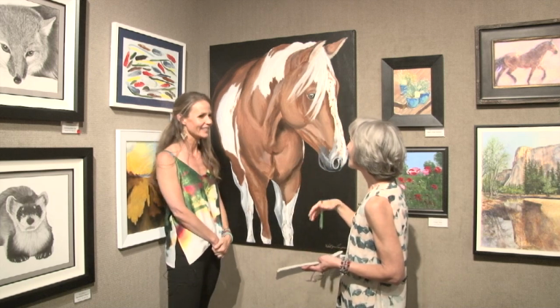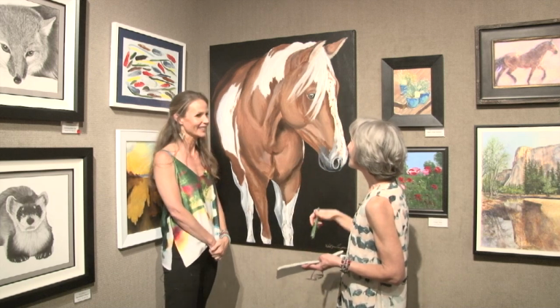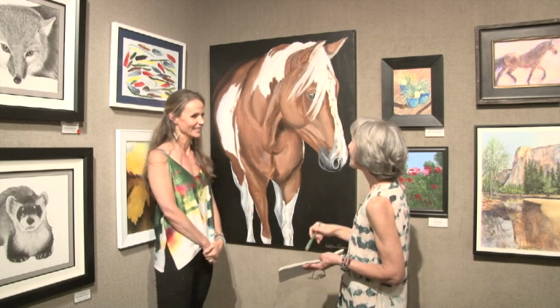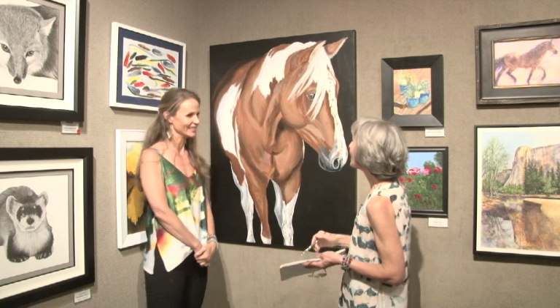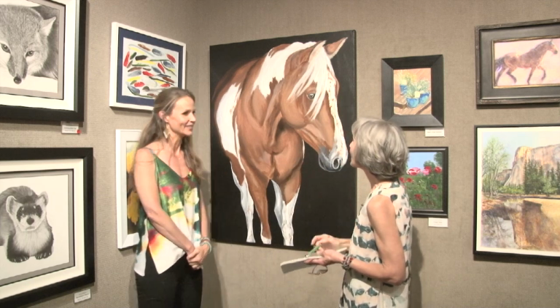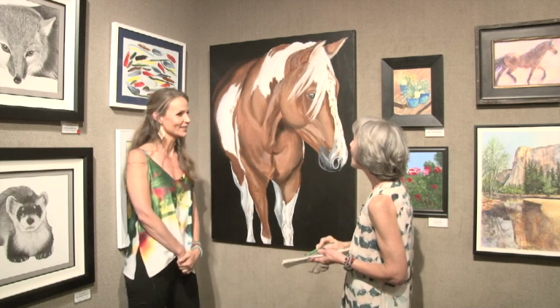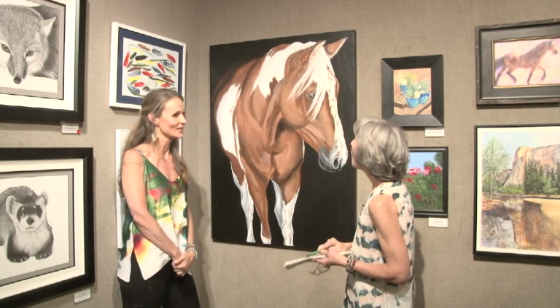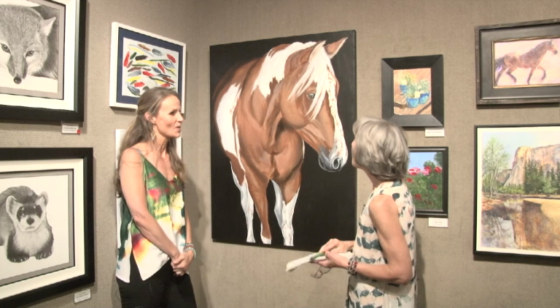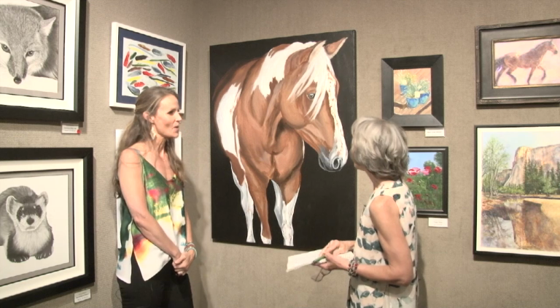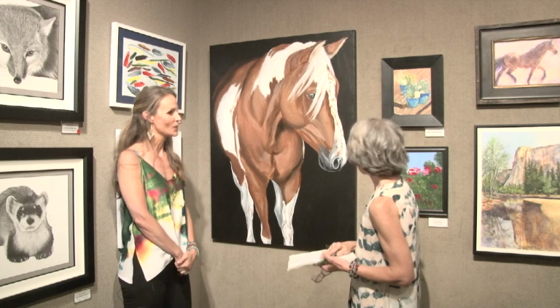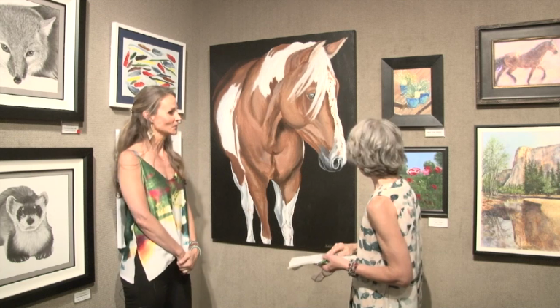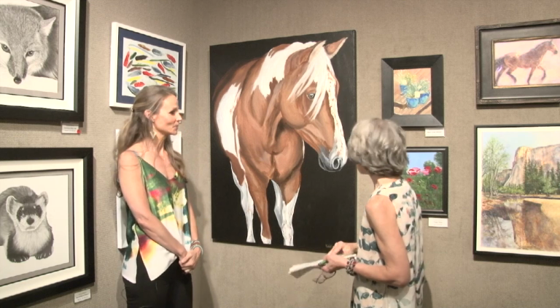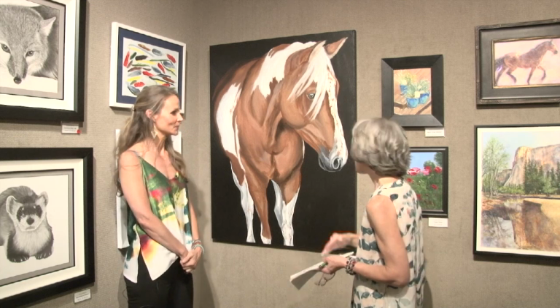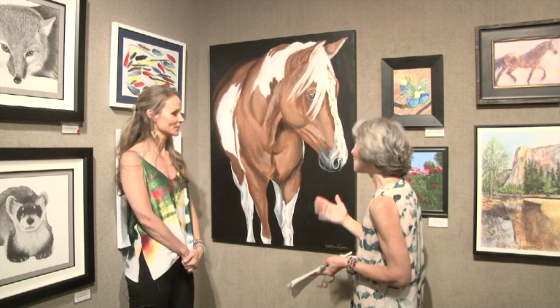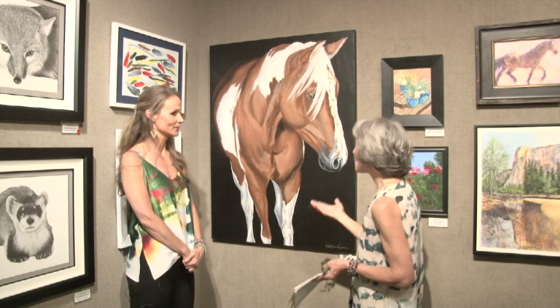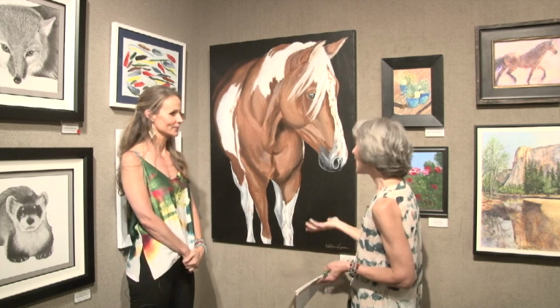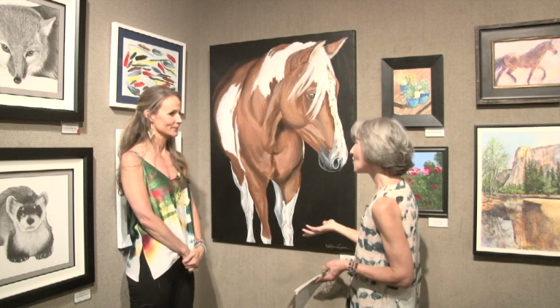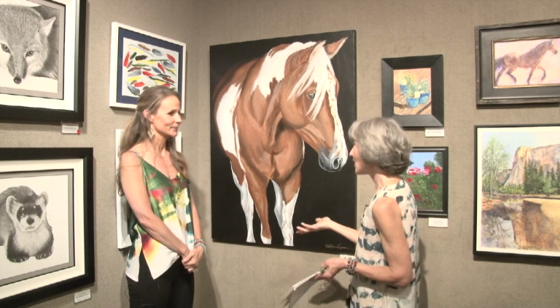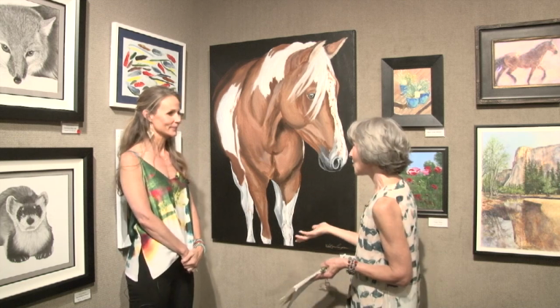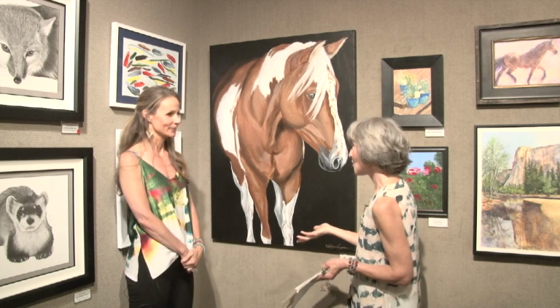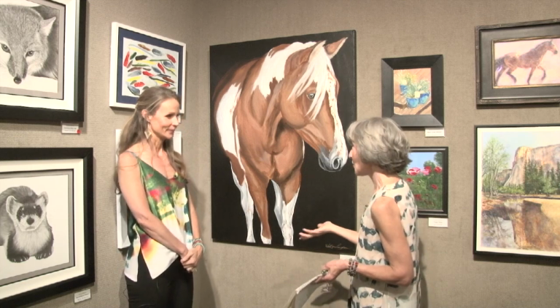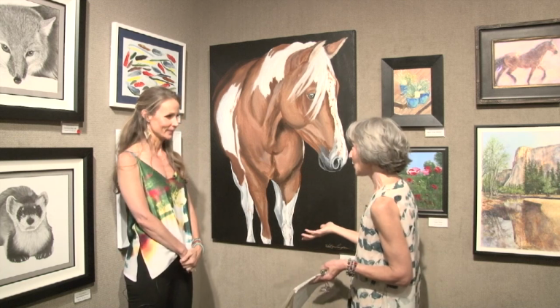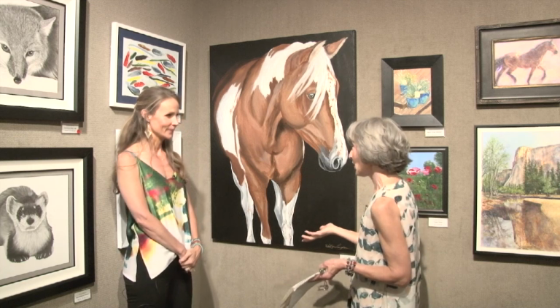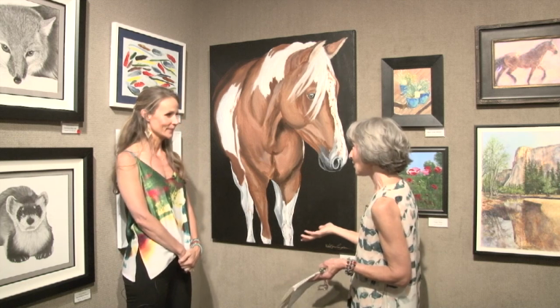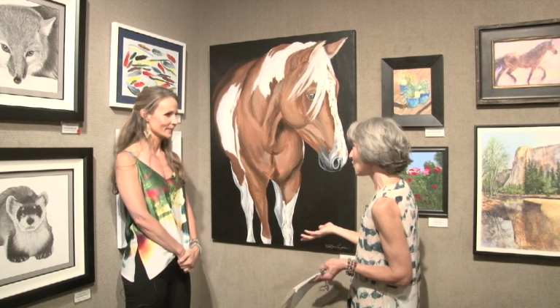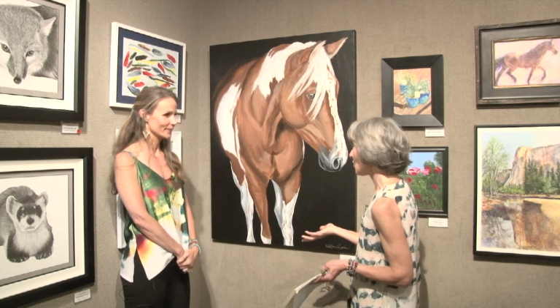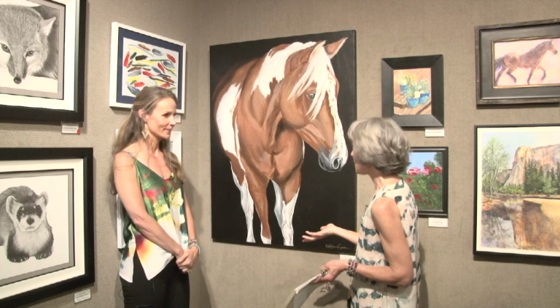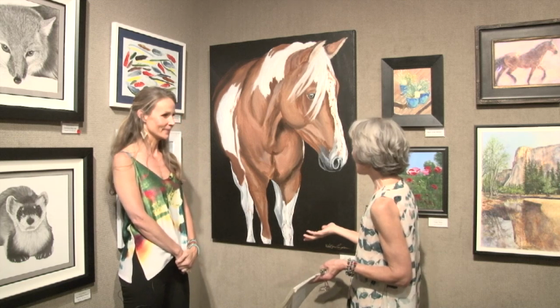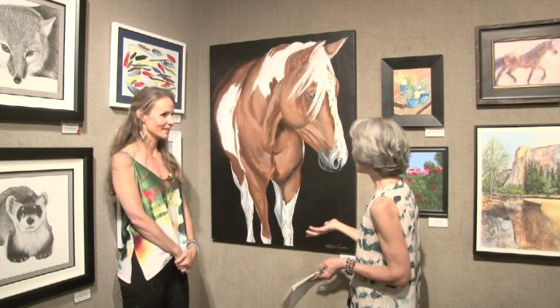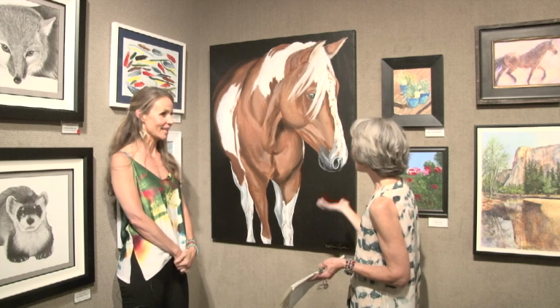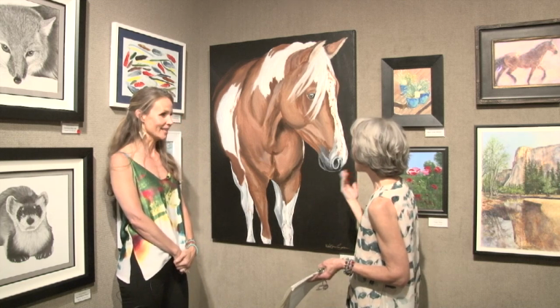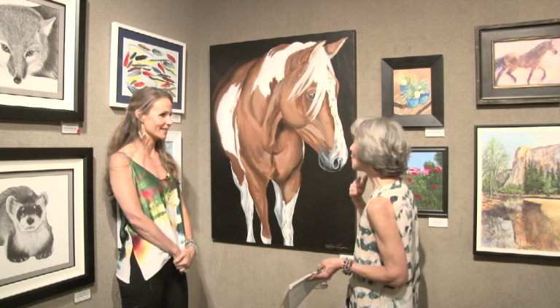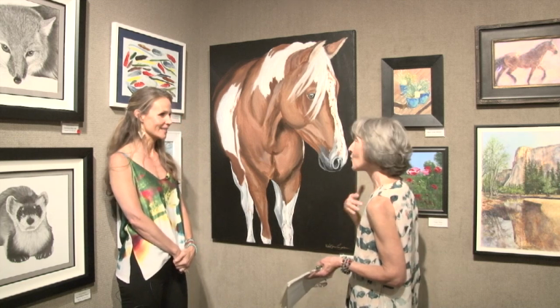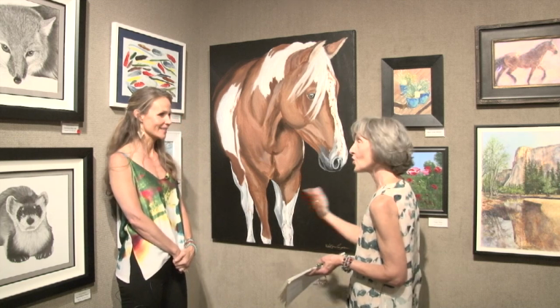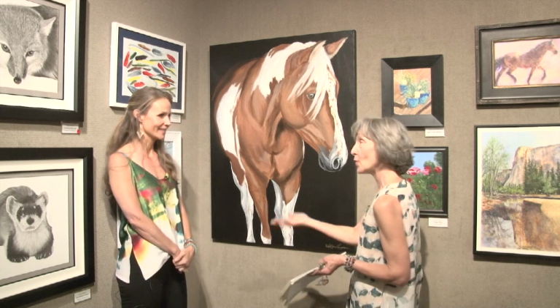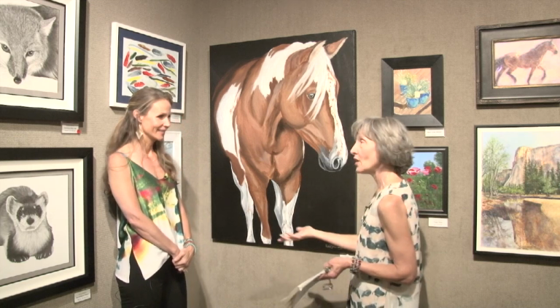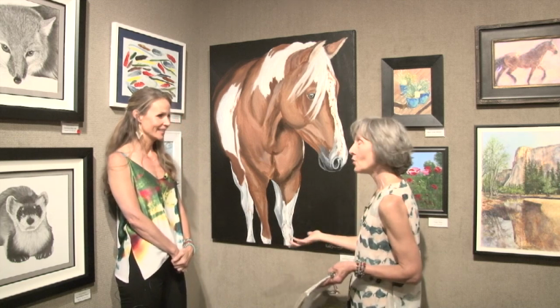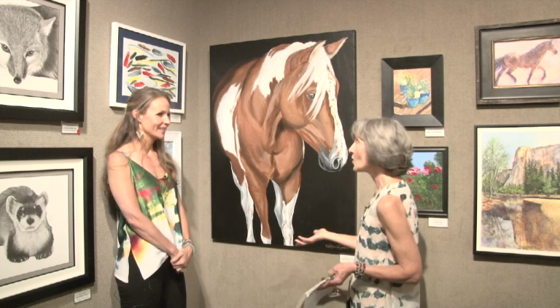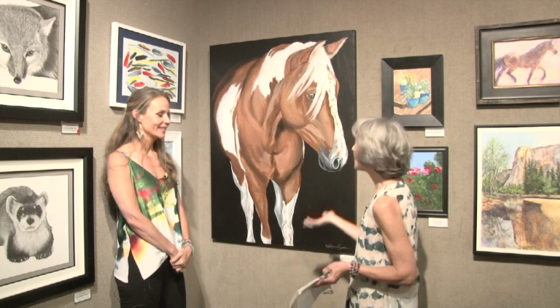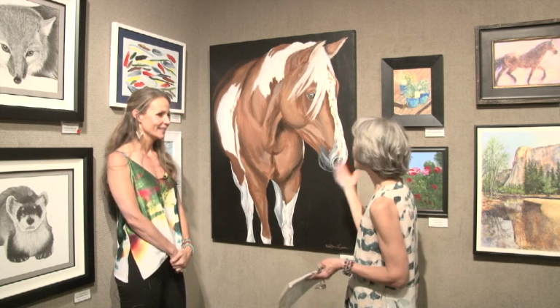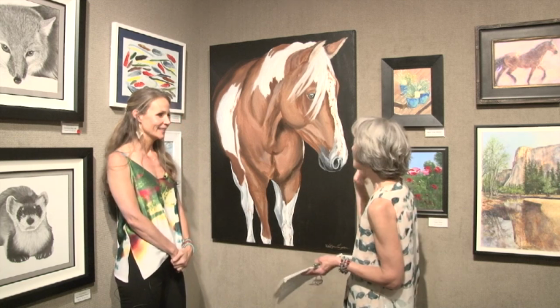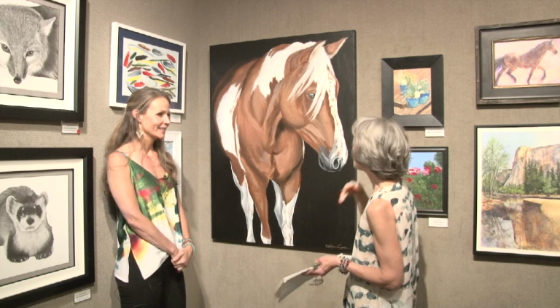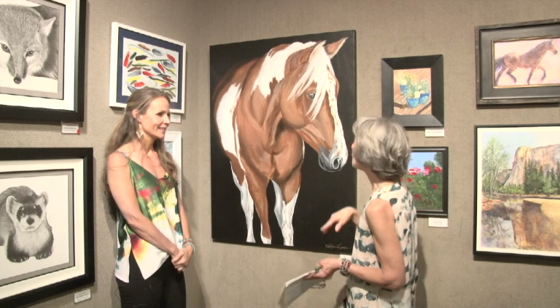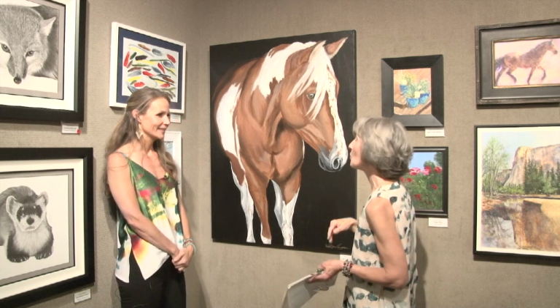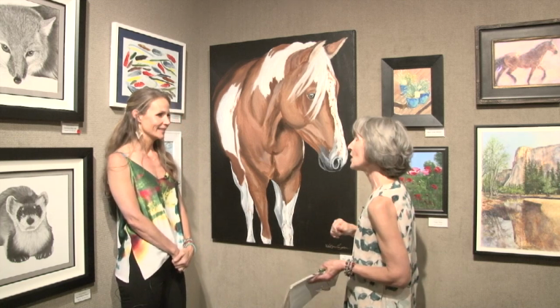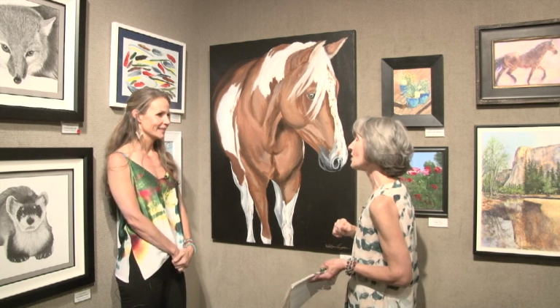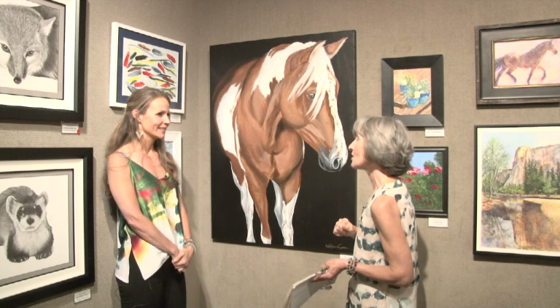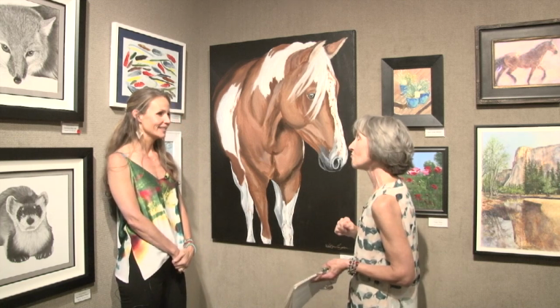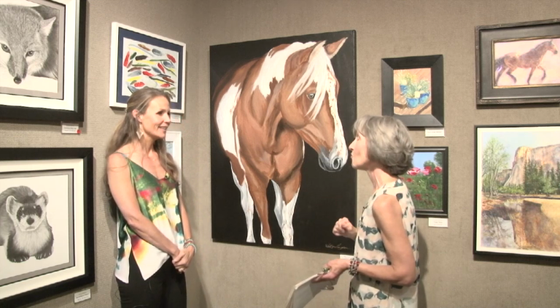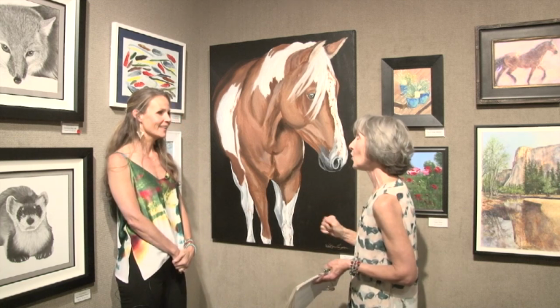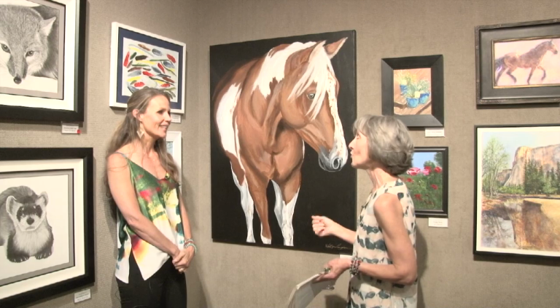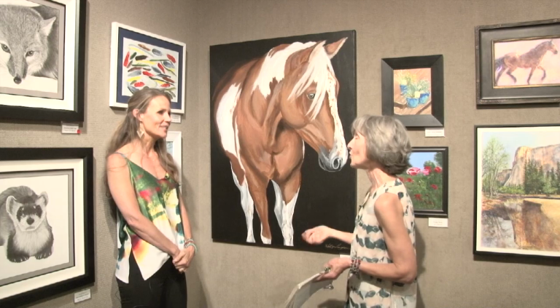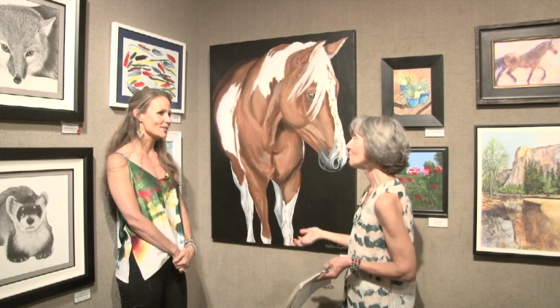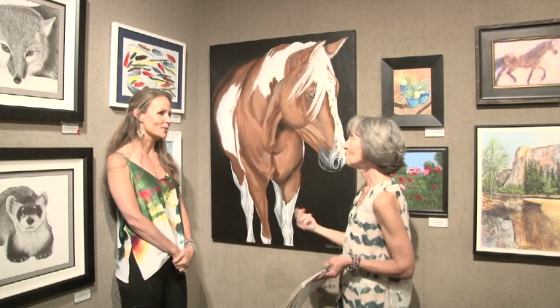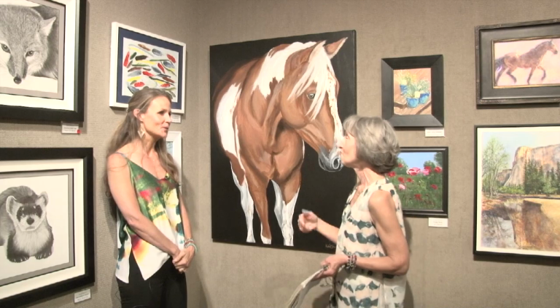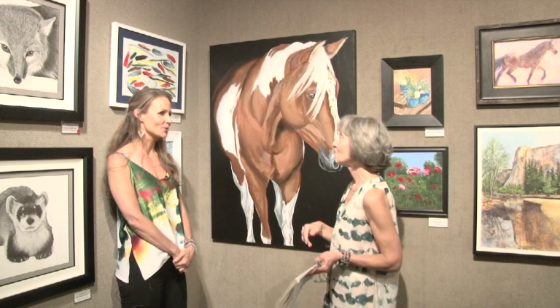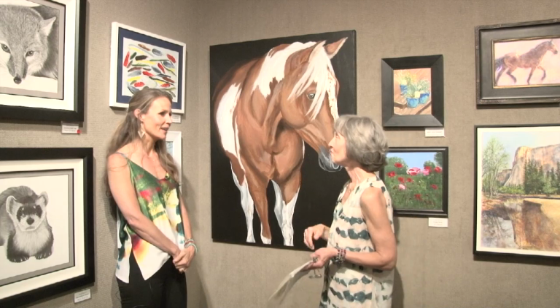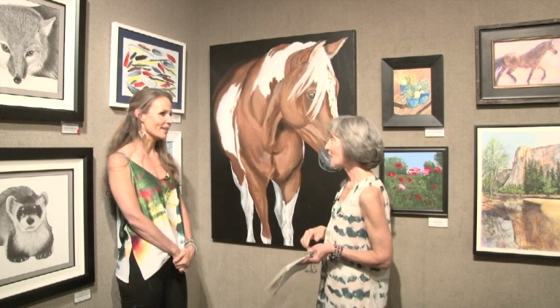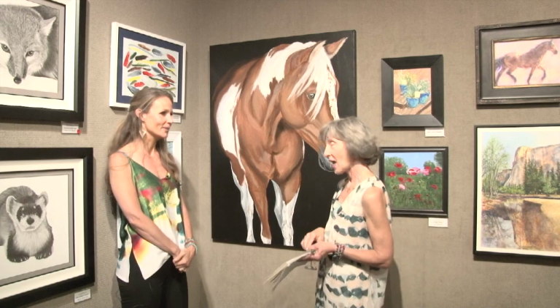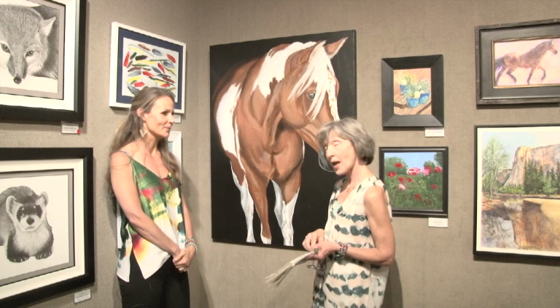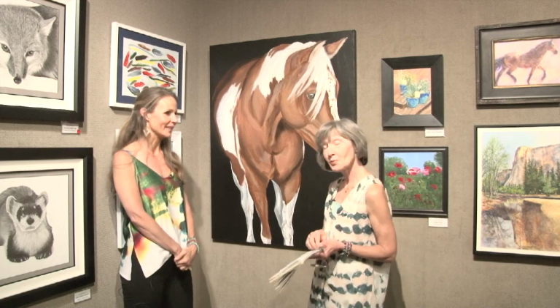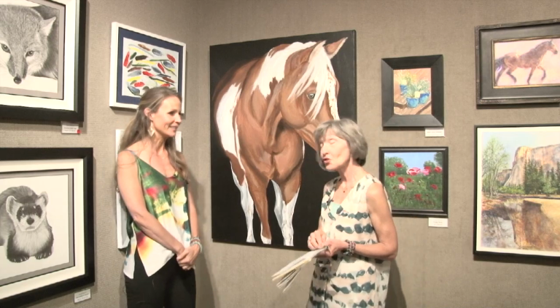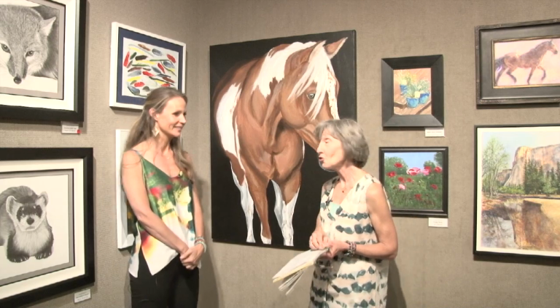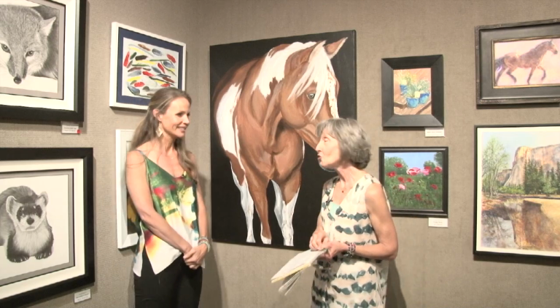Very nice. Congratulations on being in the show, Kelly. Thank you so much for having me. Beautiful piece. Absolutely.